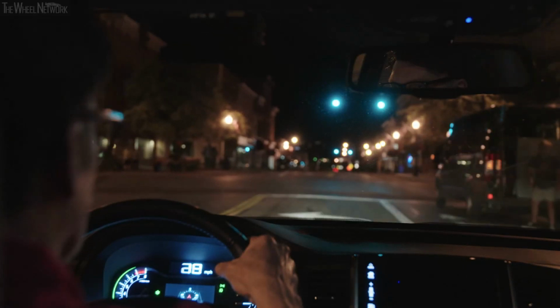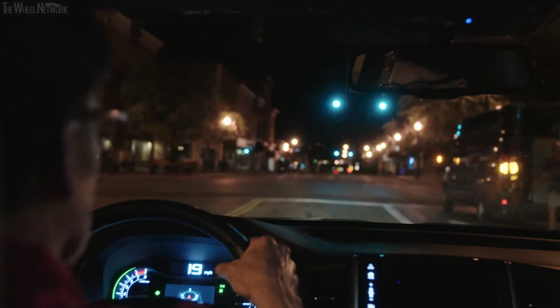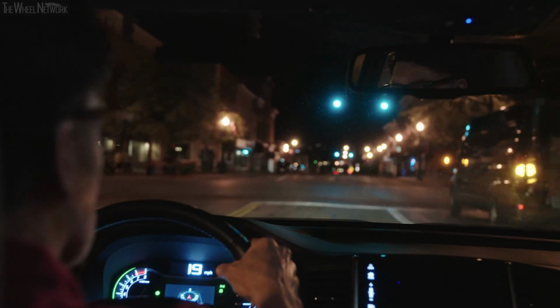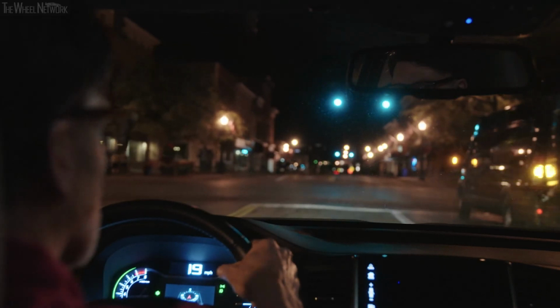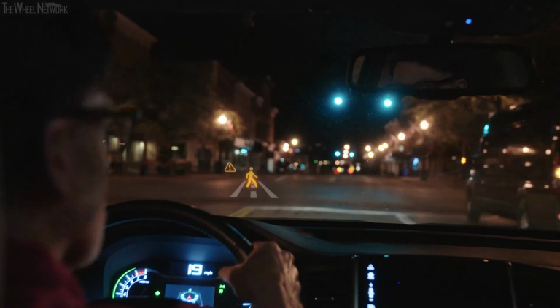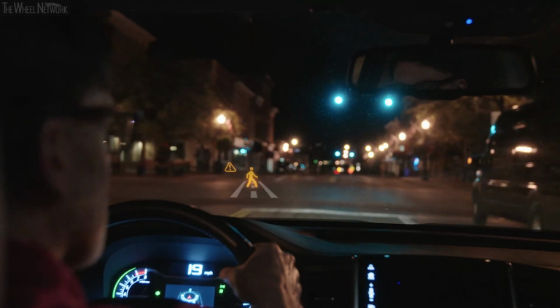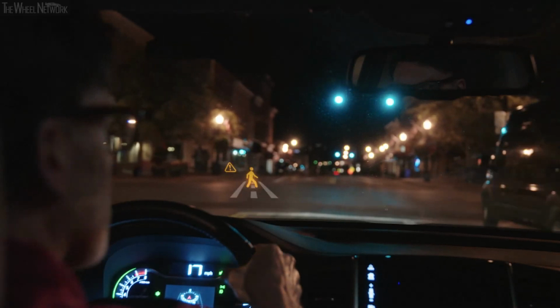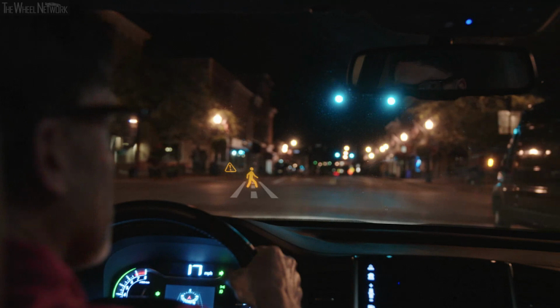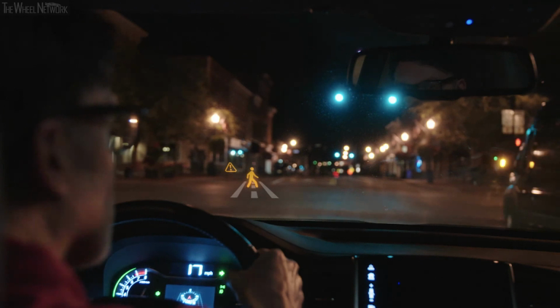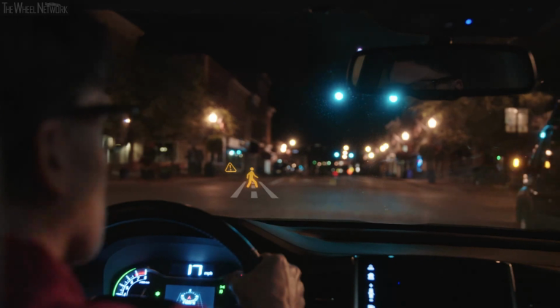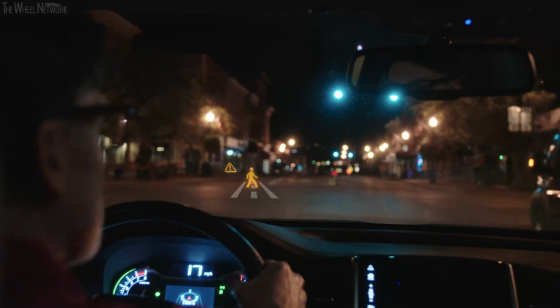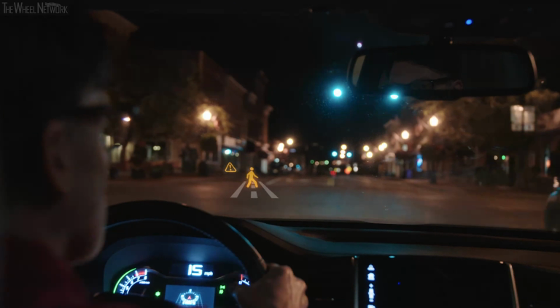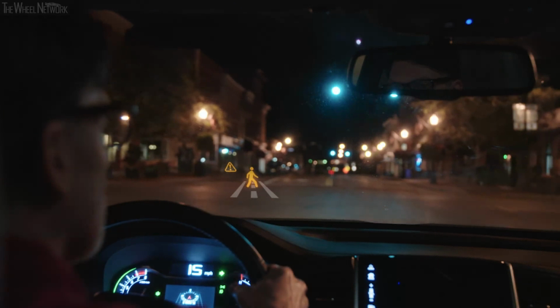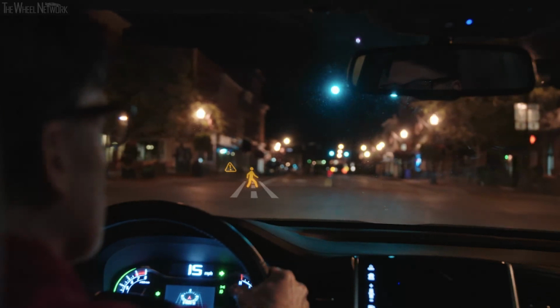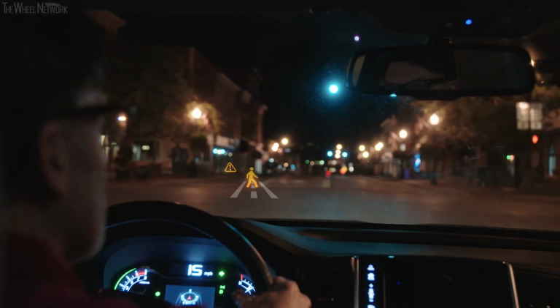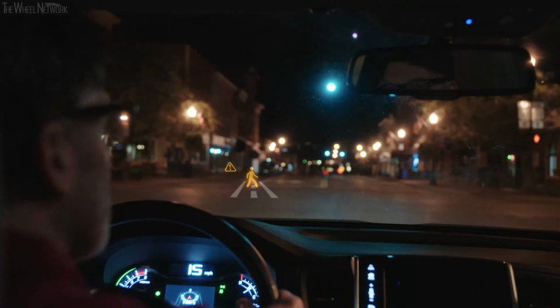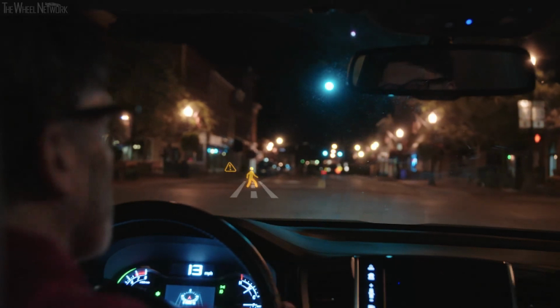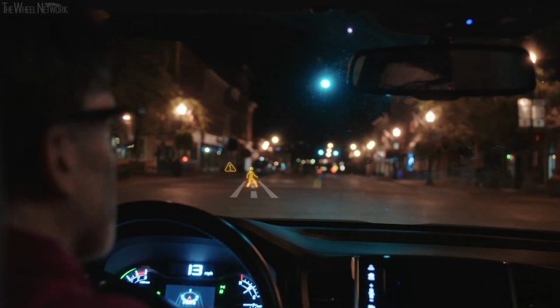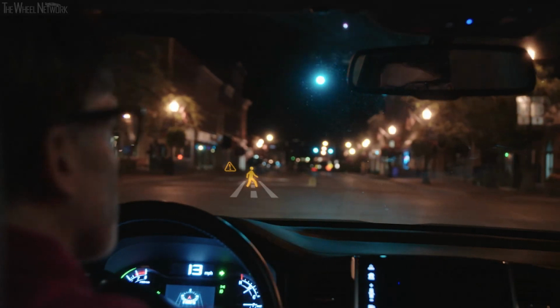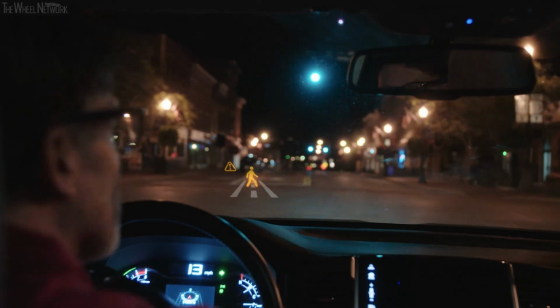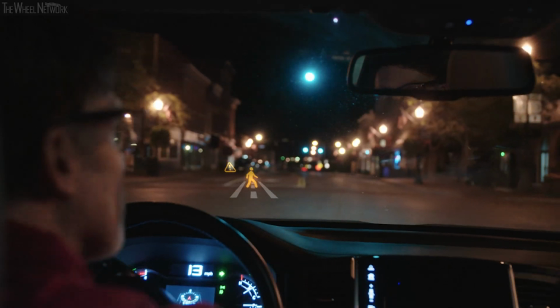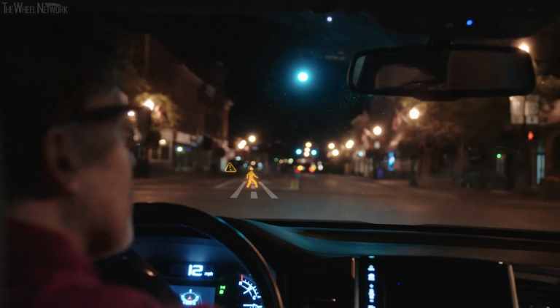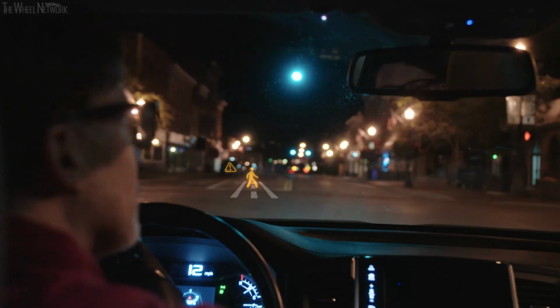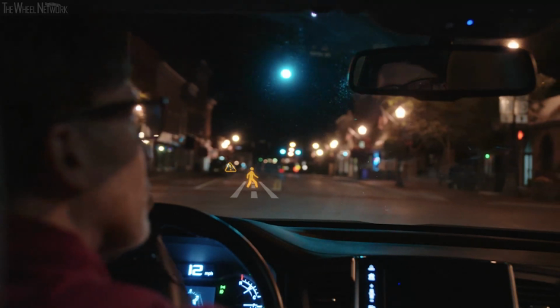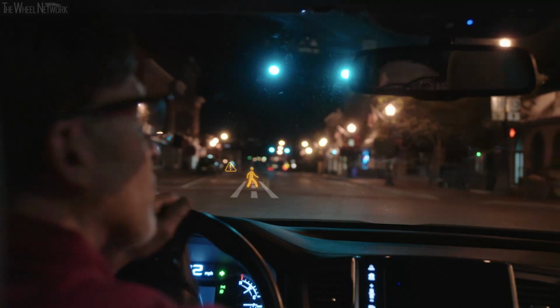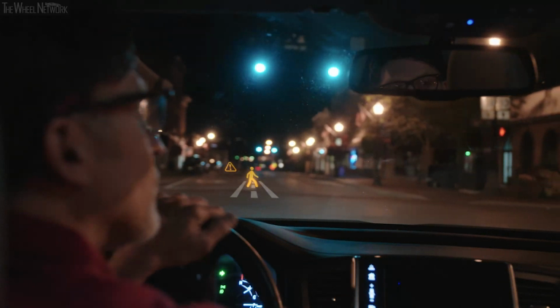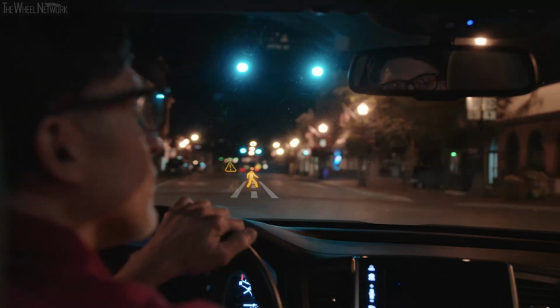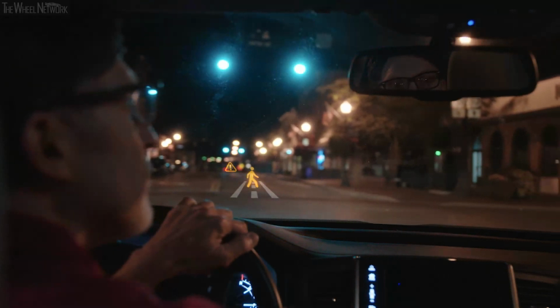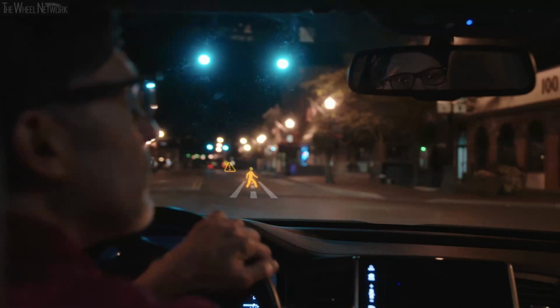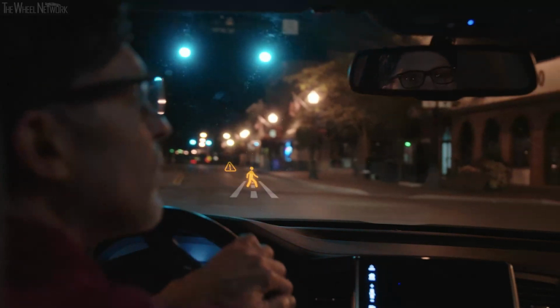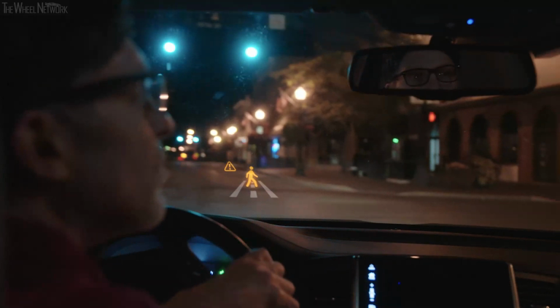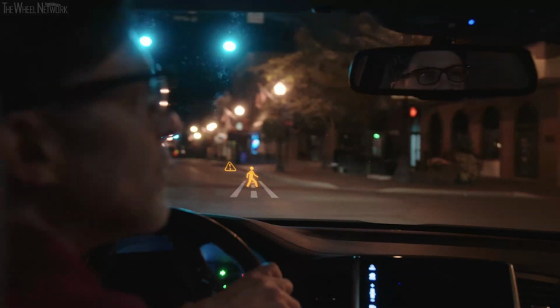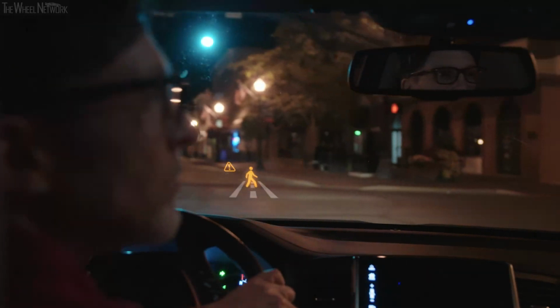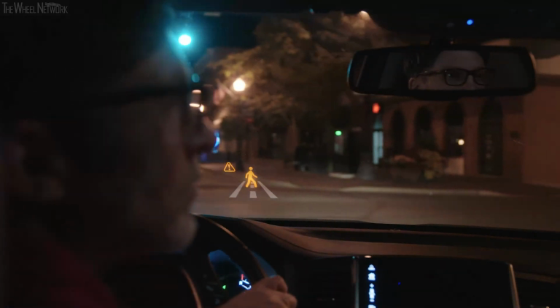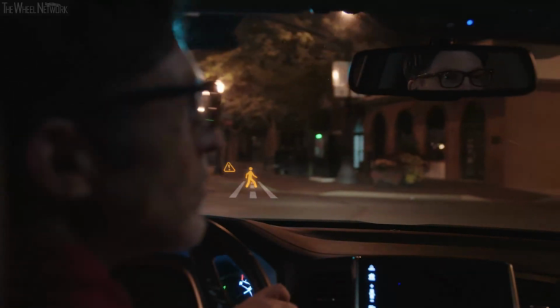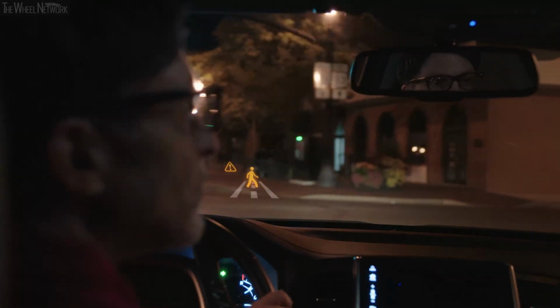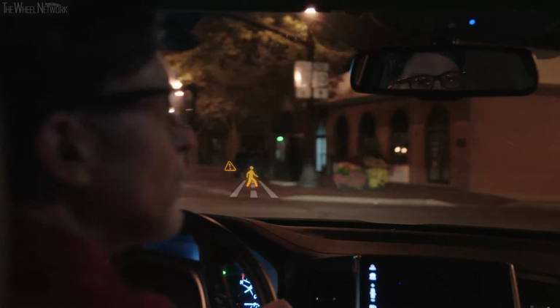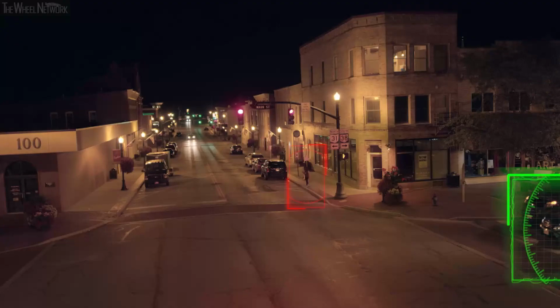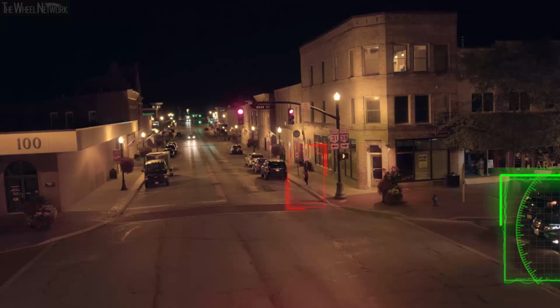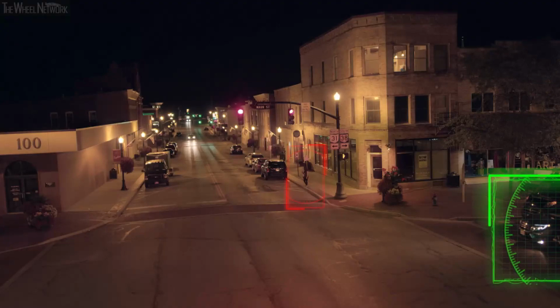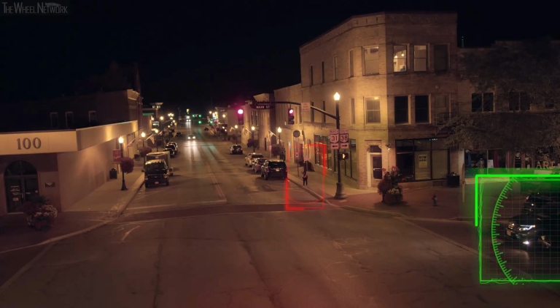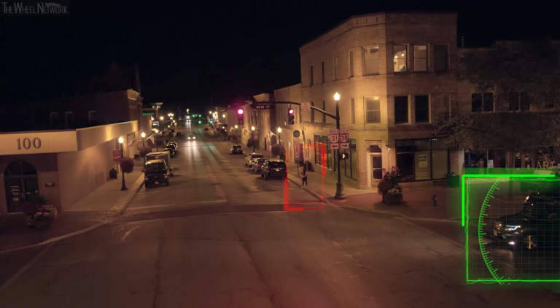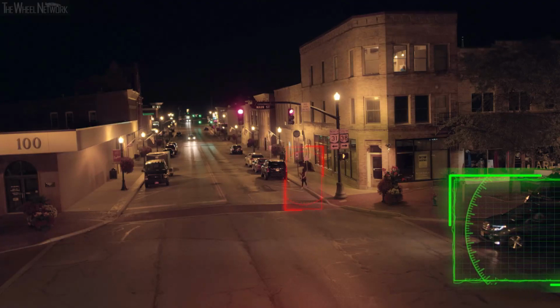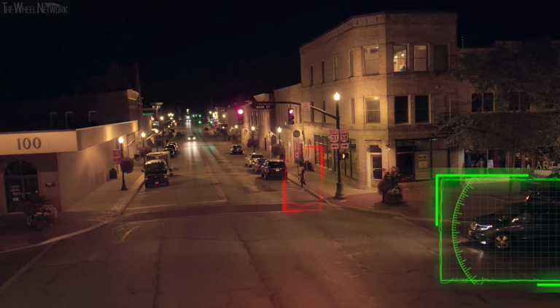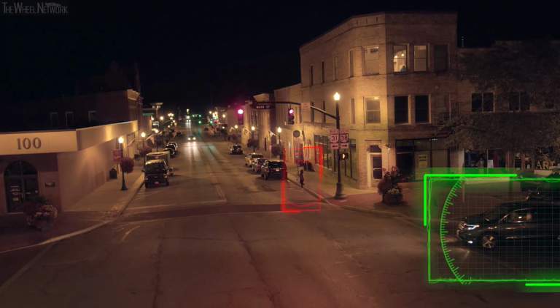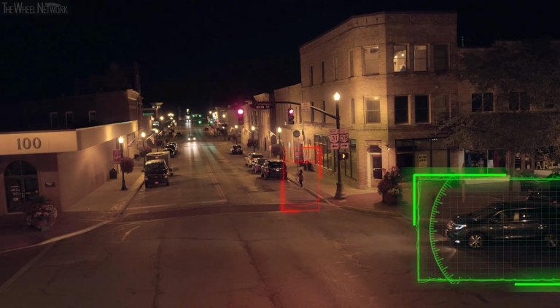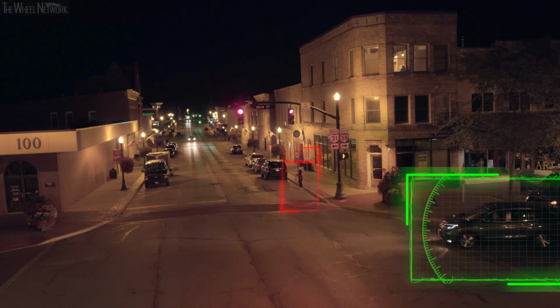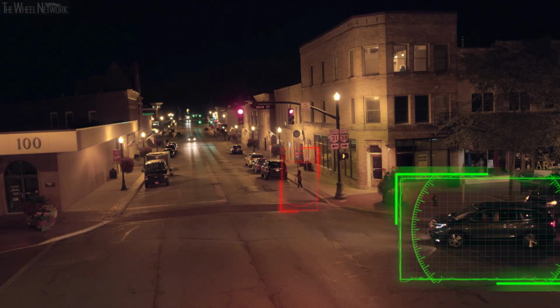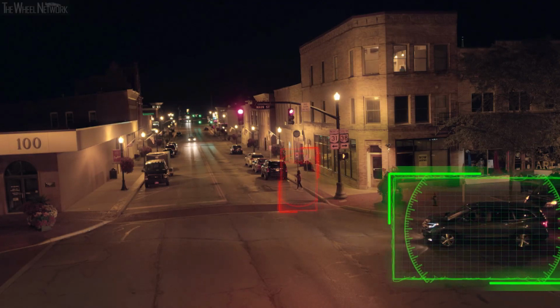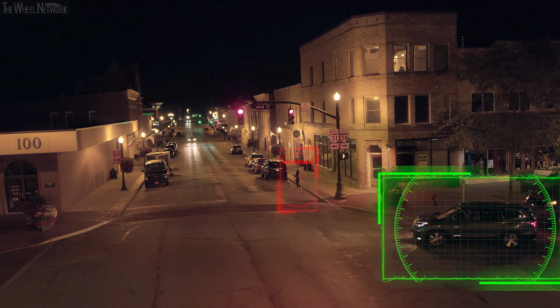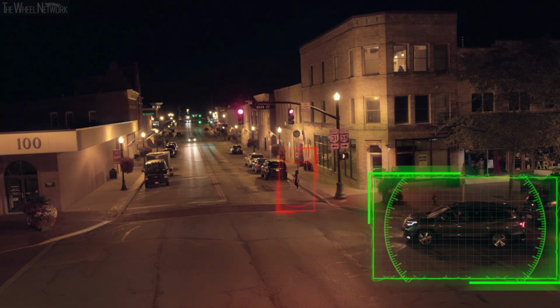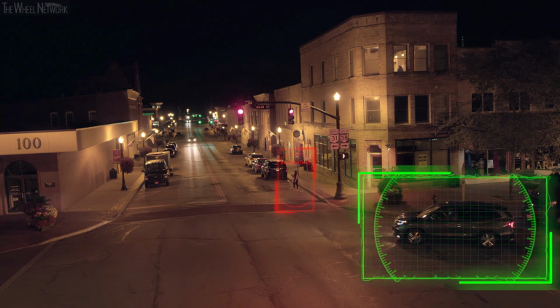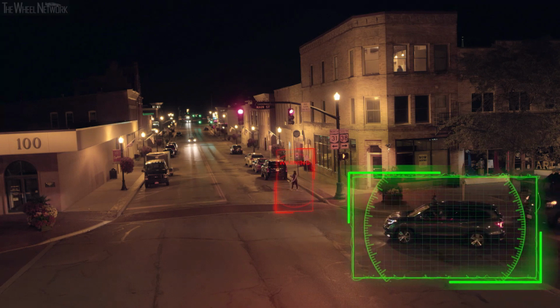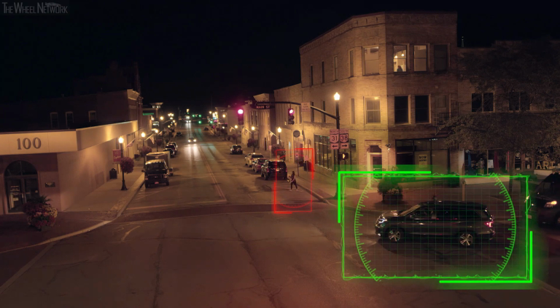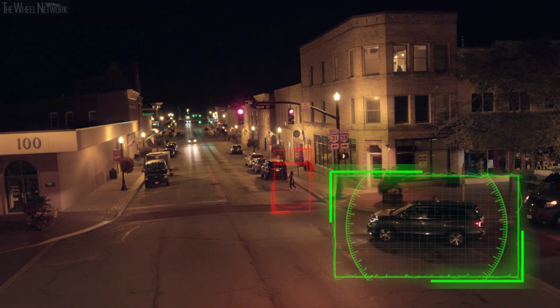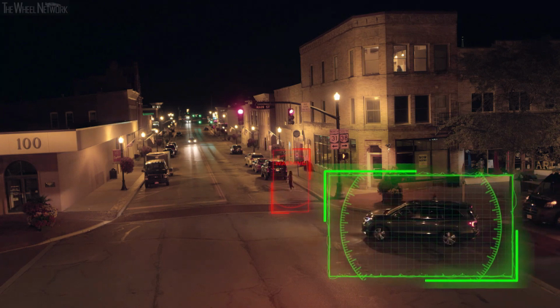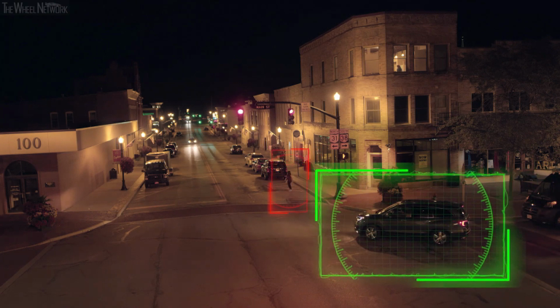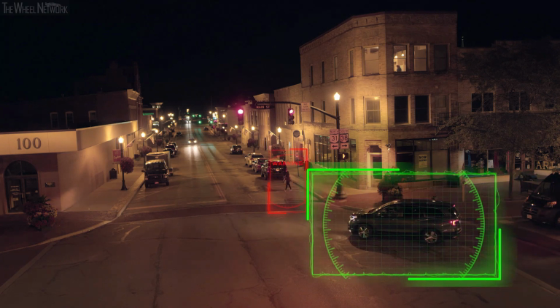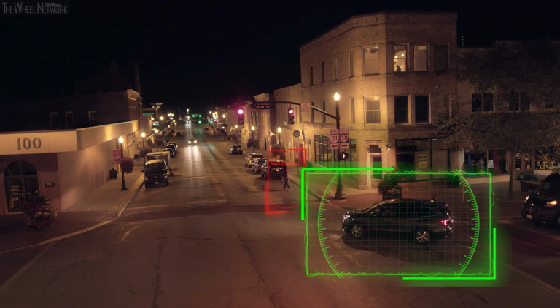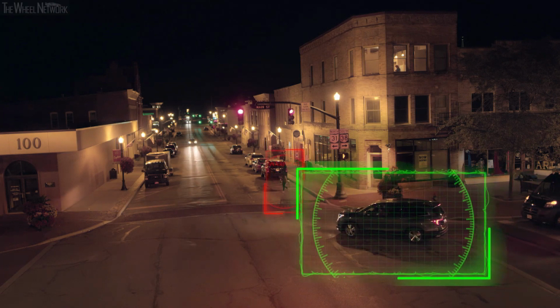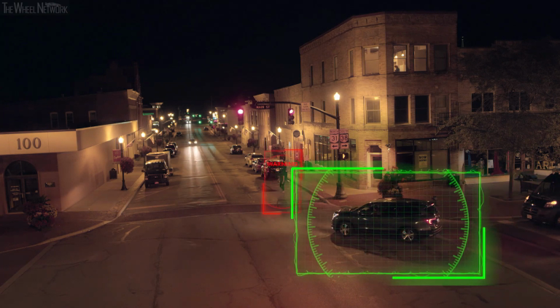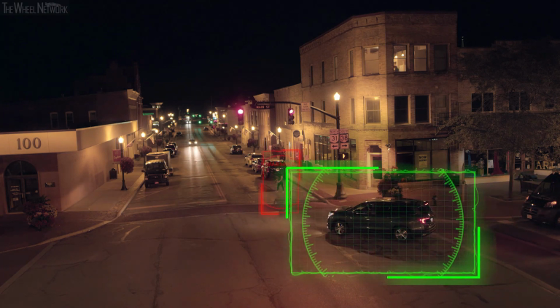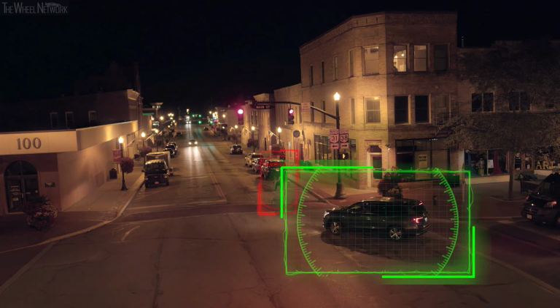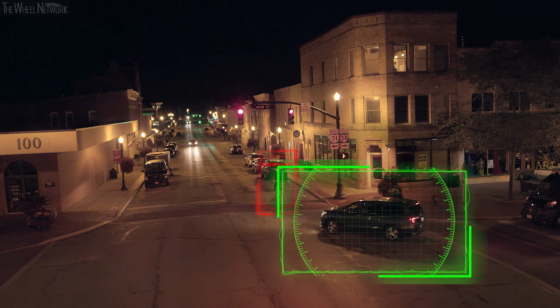"Pedestrian crossing. Check your surroundings." So the driver can slow down the vehicle immediately before it hits the pedestrian.